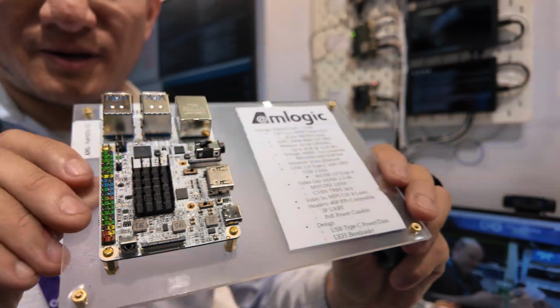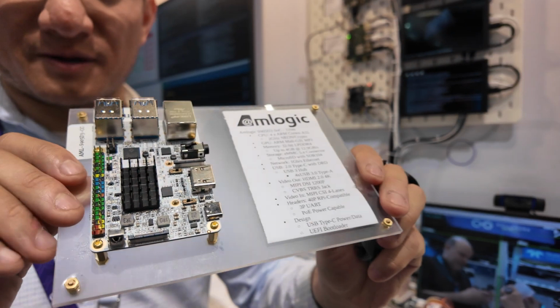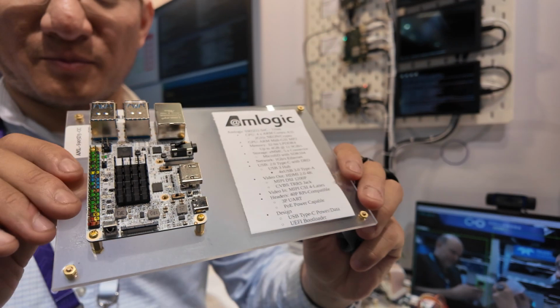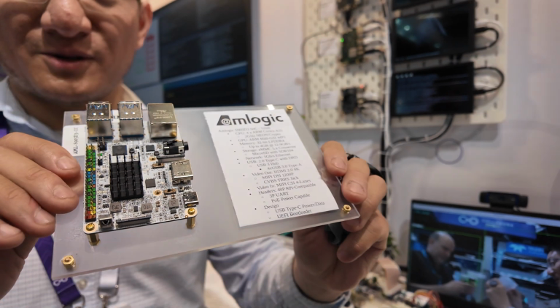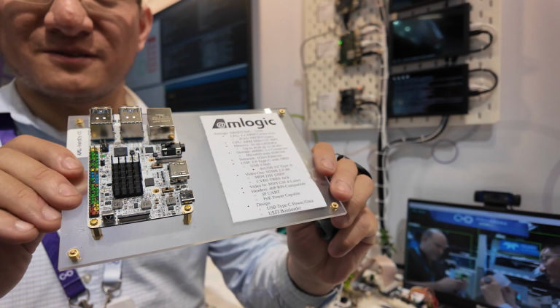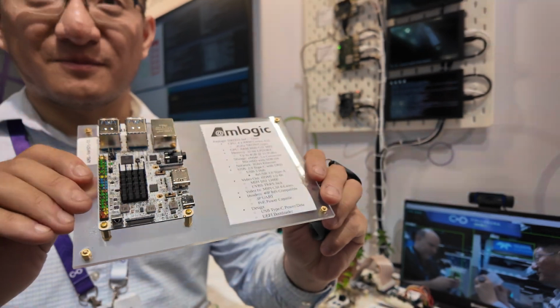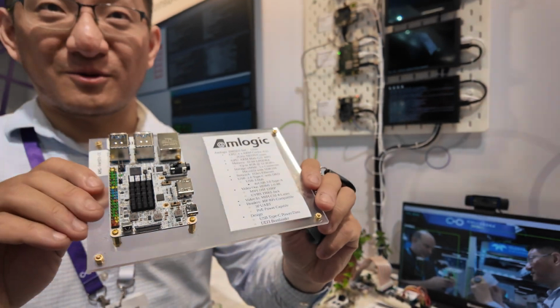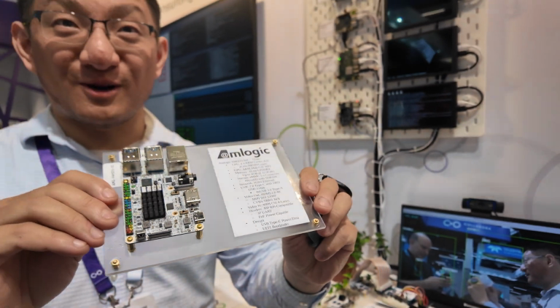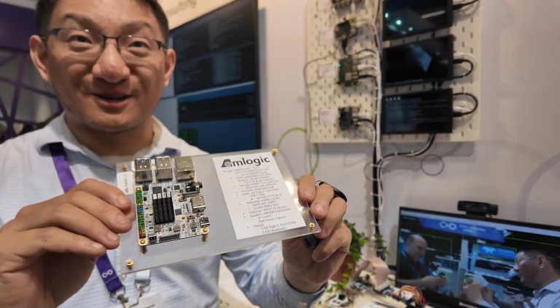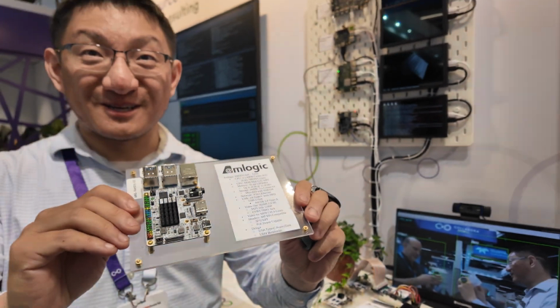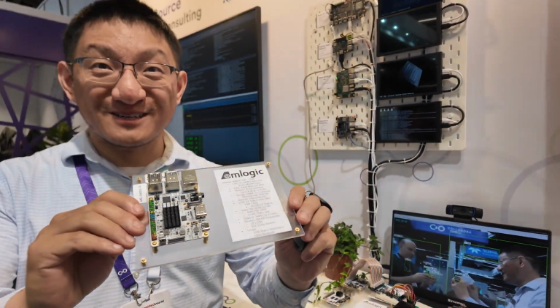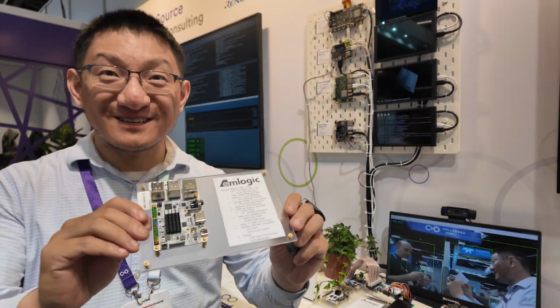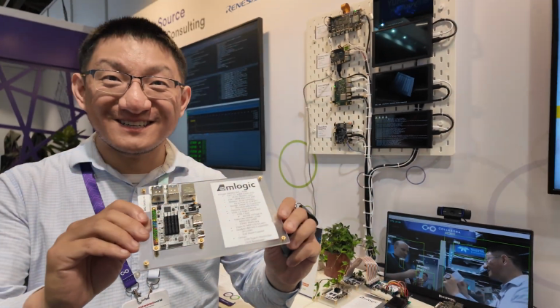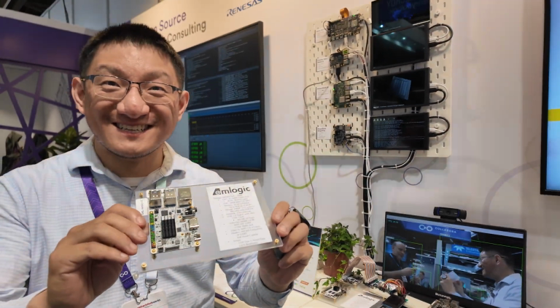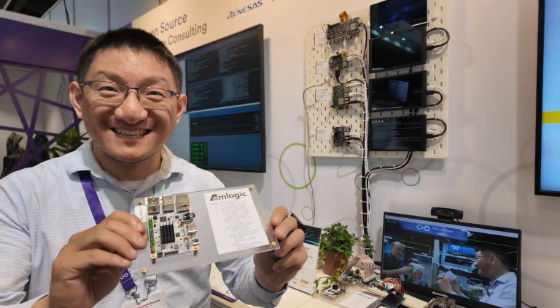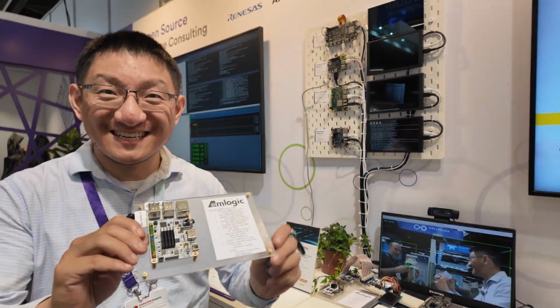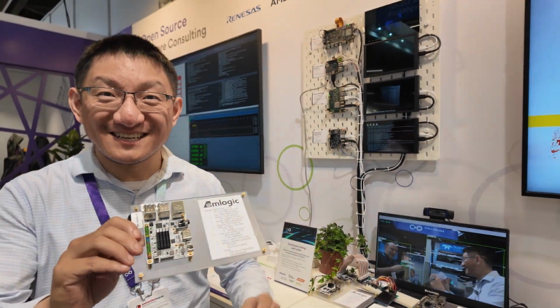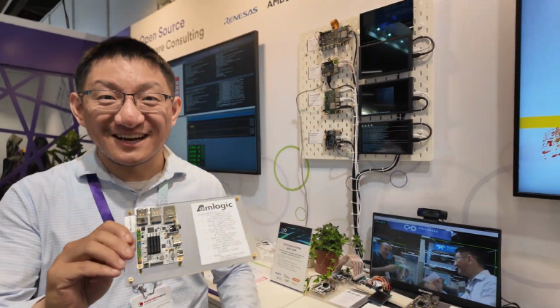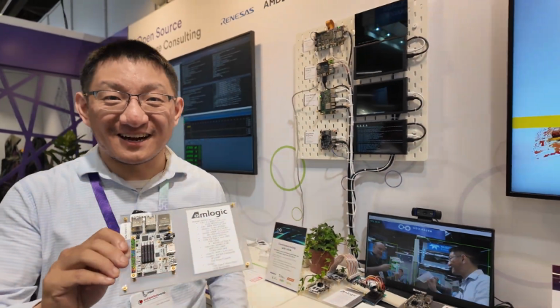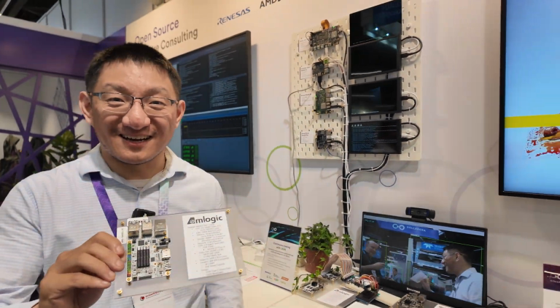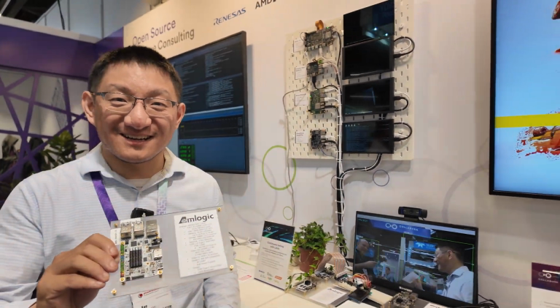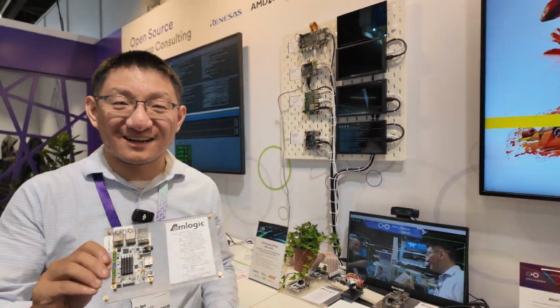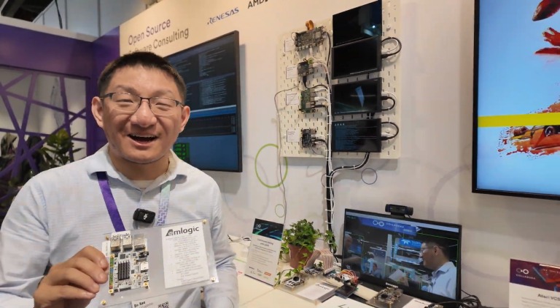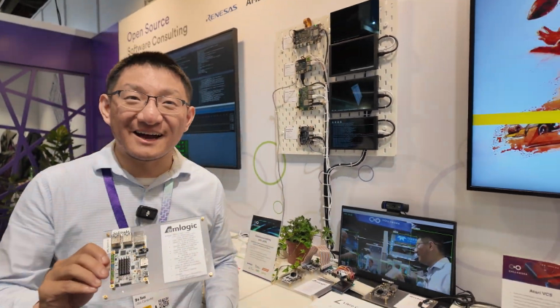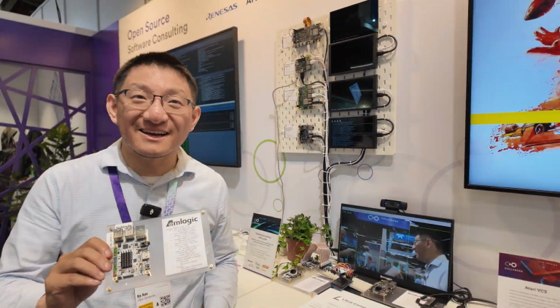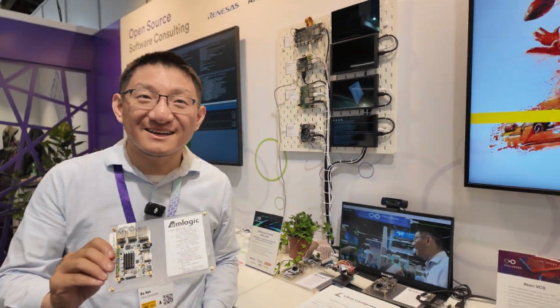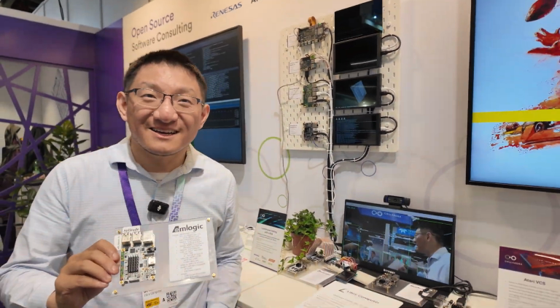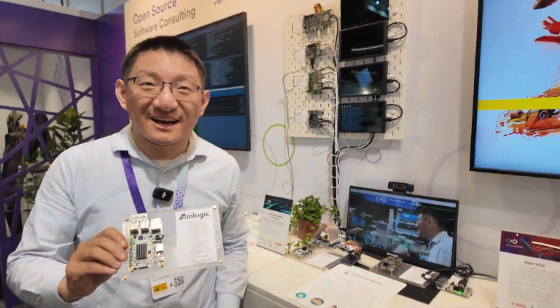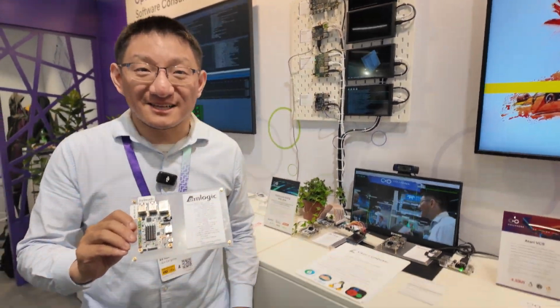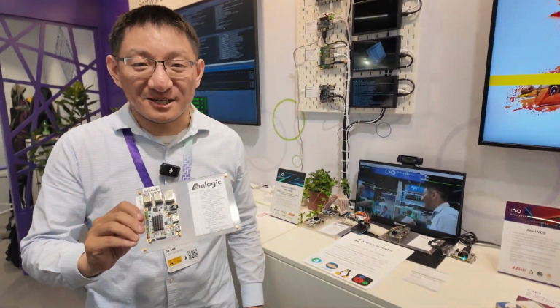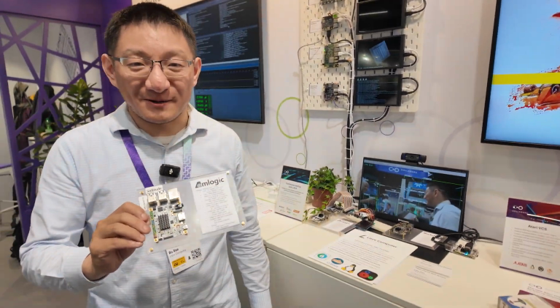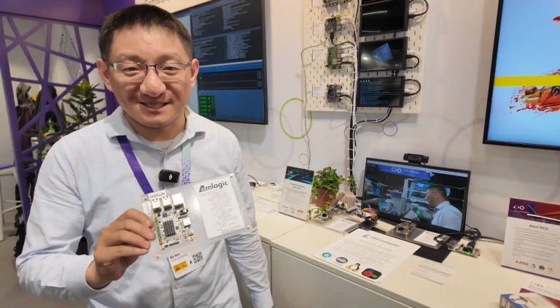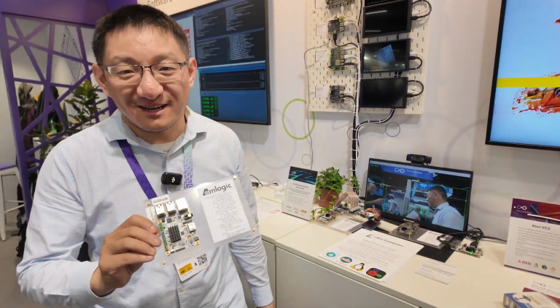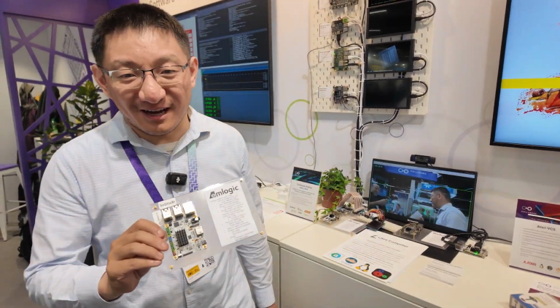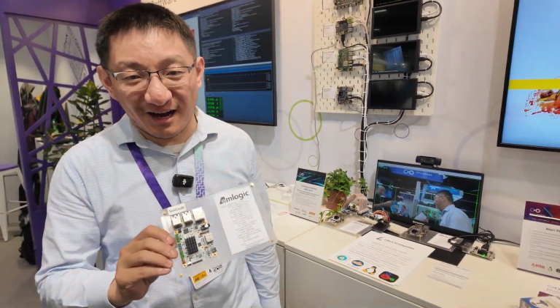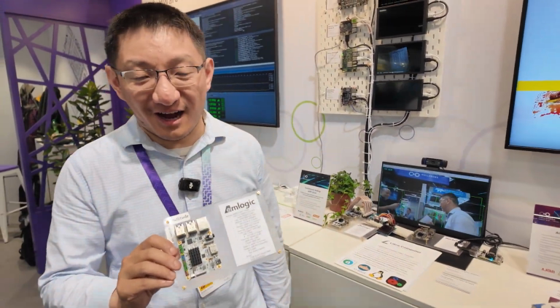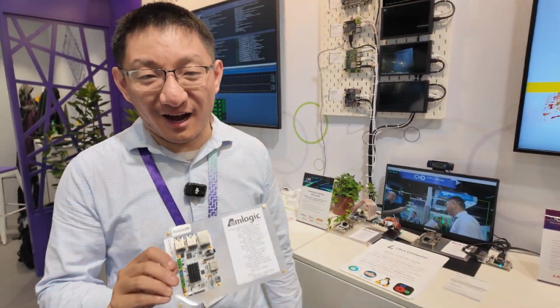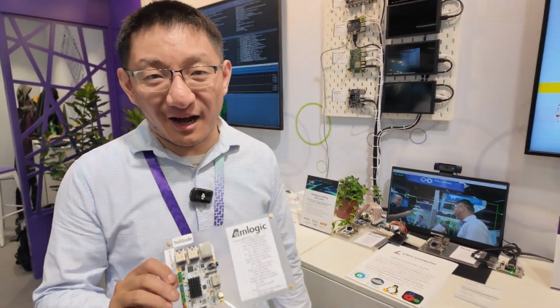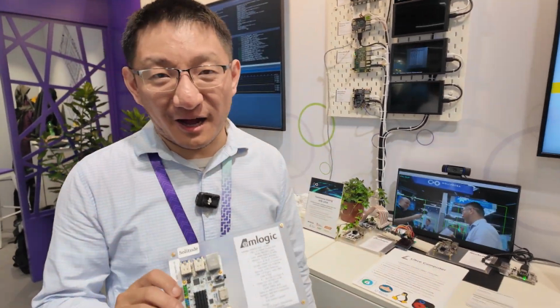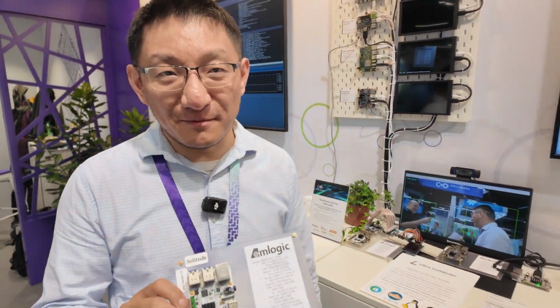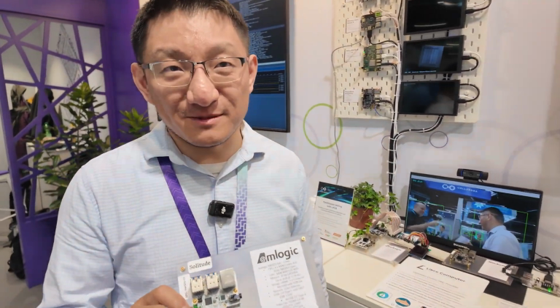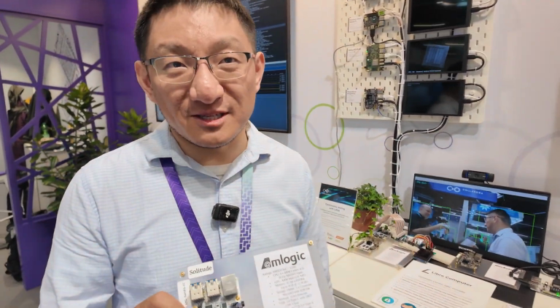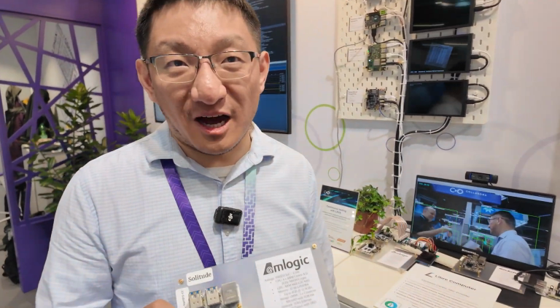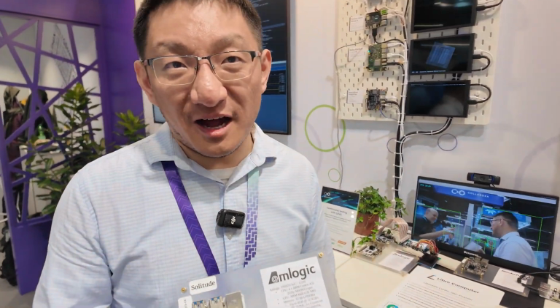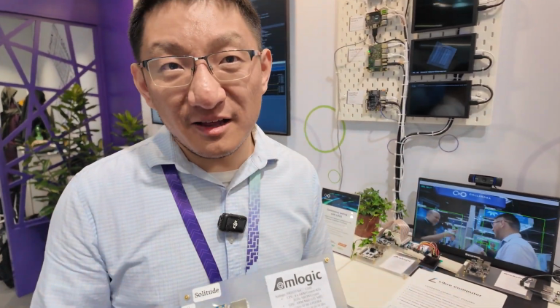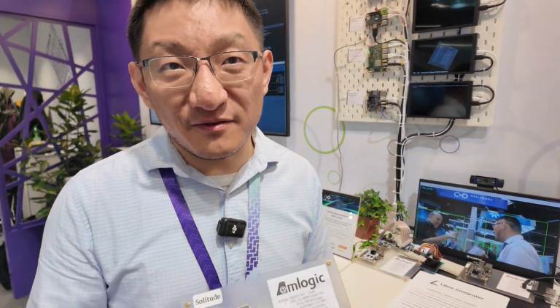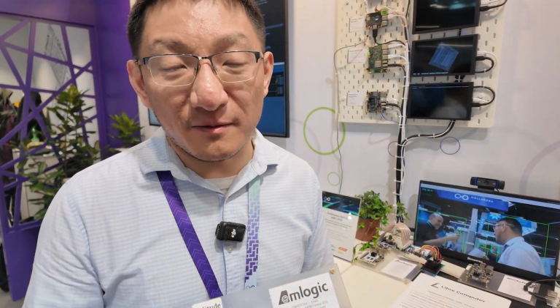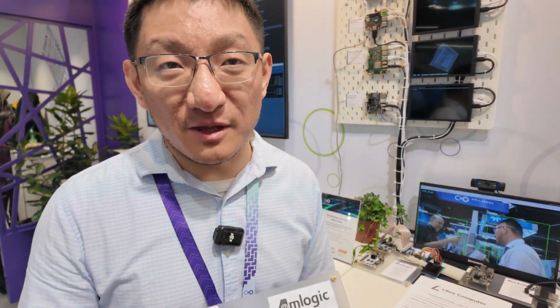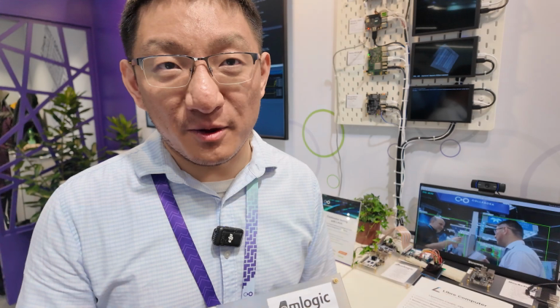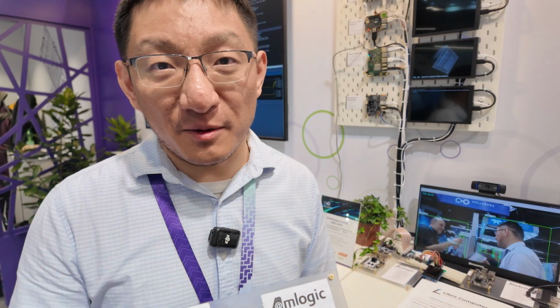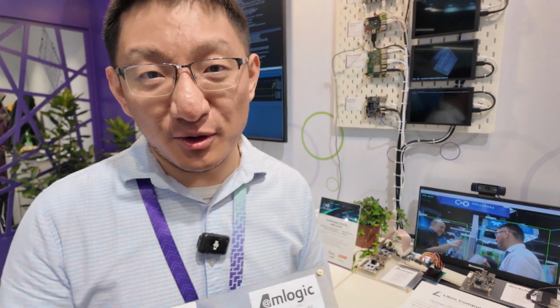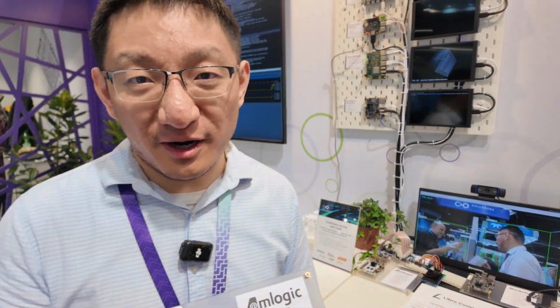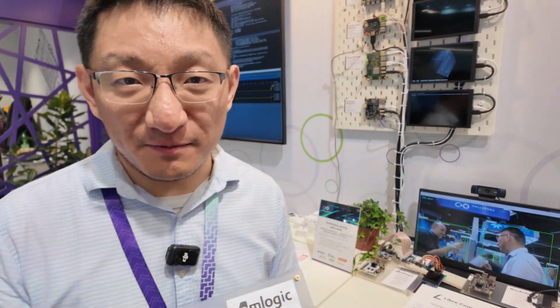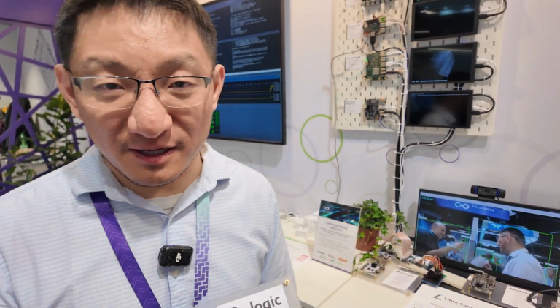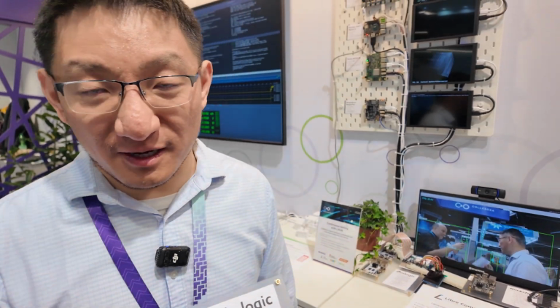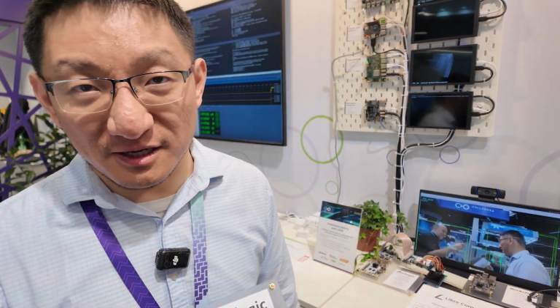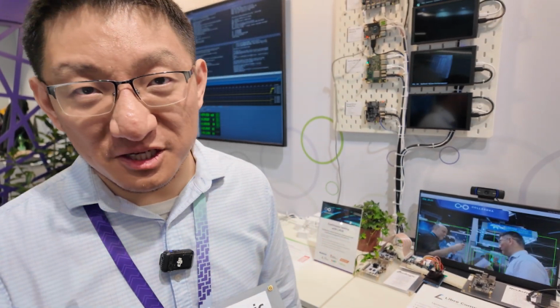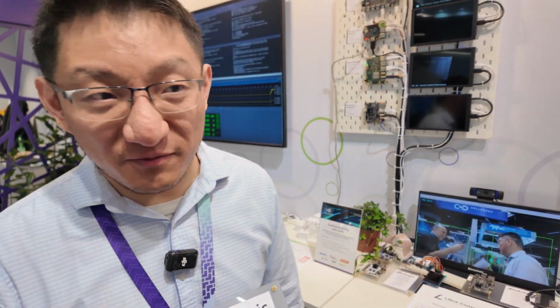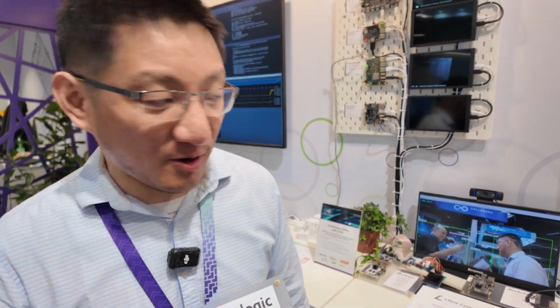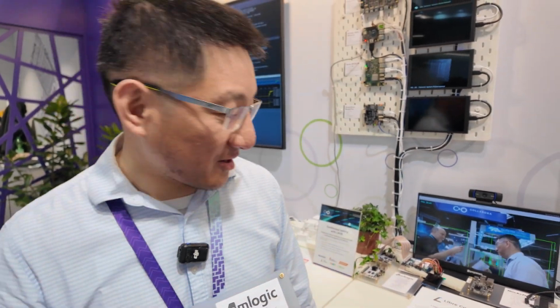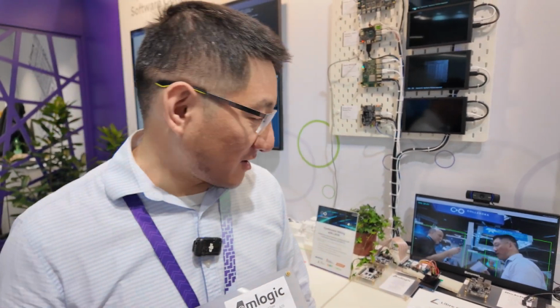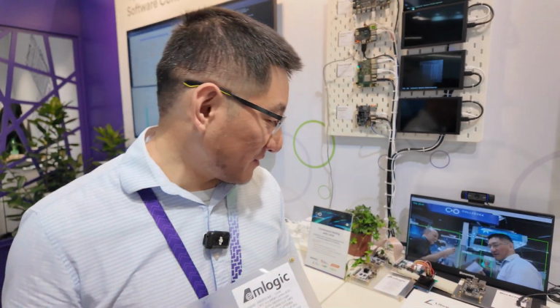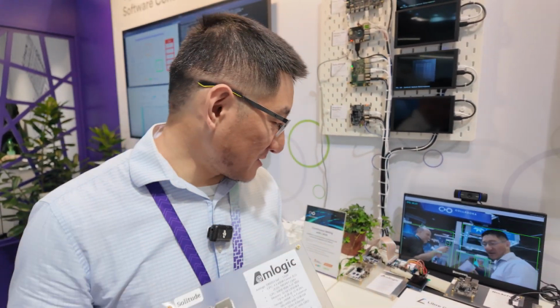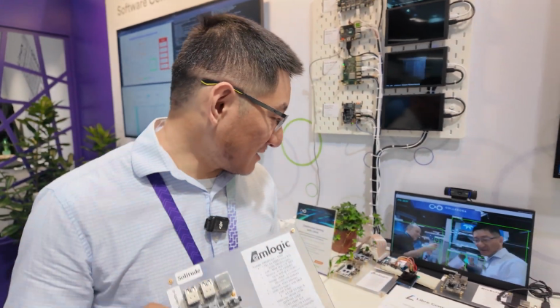Very compulsive about quality. I'm Da from Libre Computer. I'm the chief product officer.